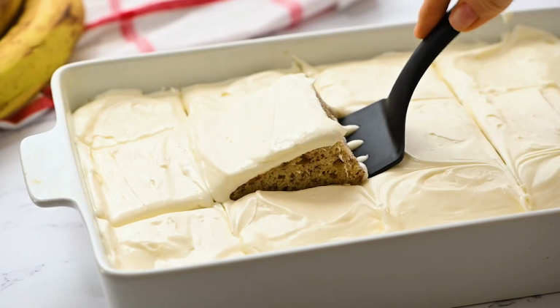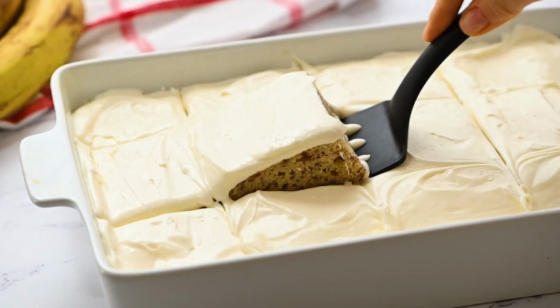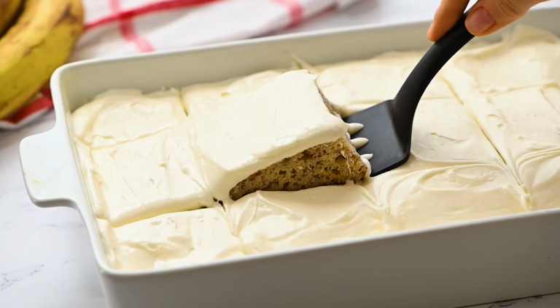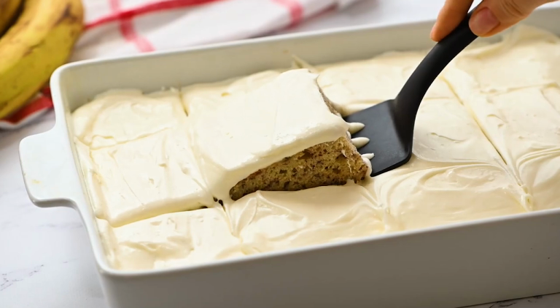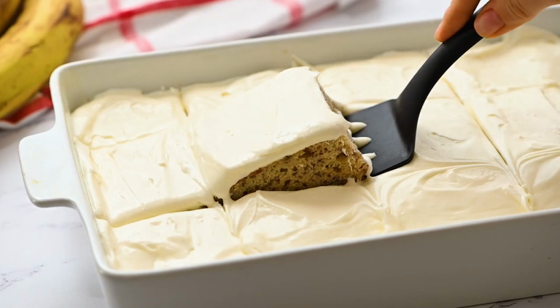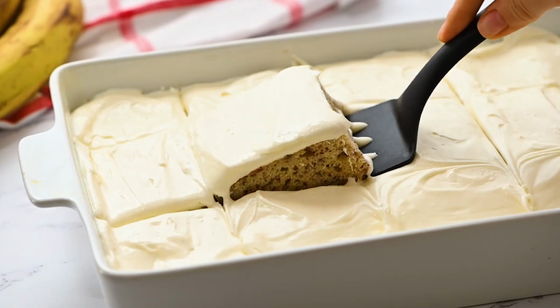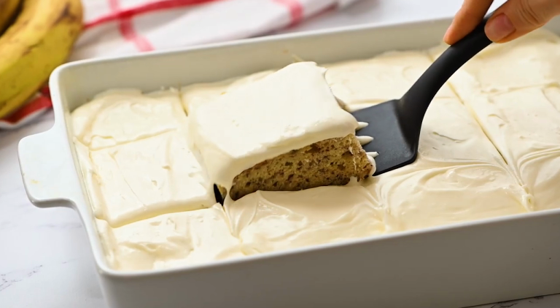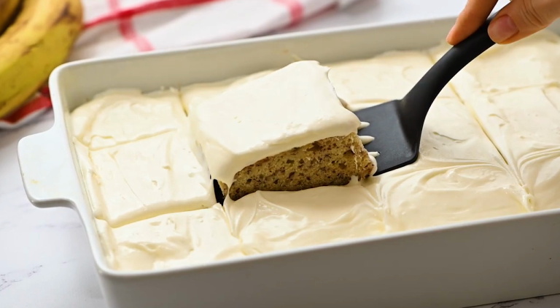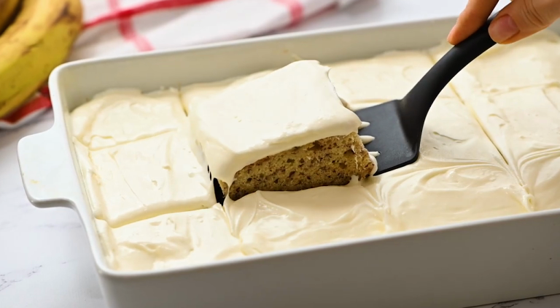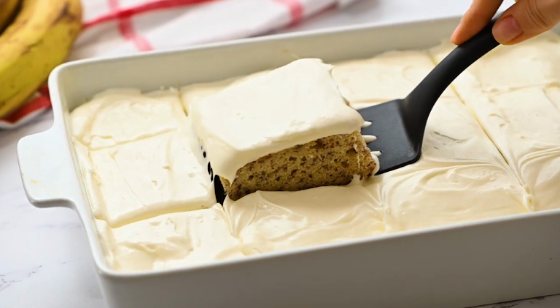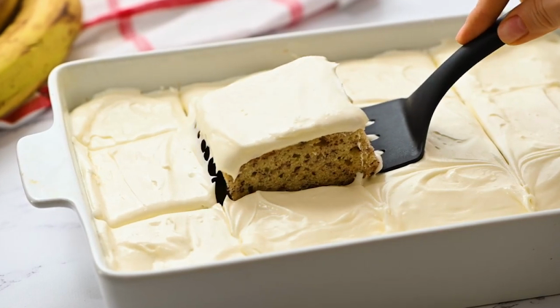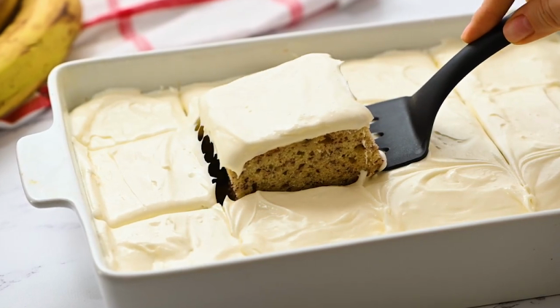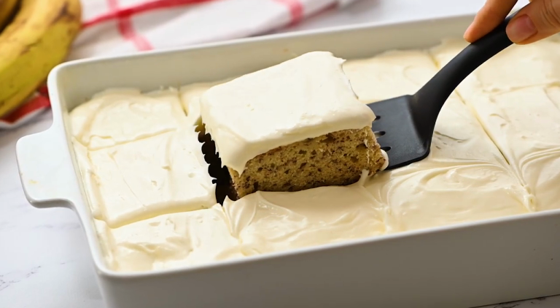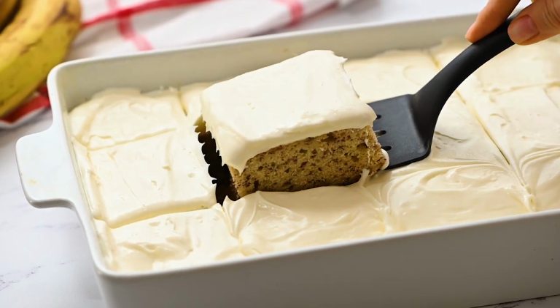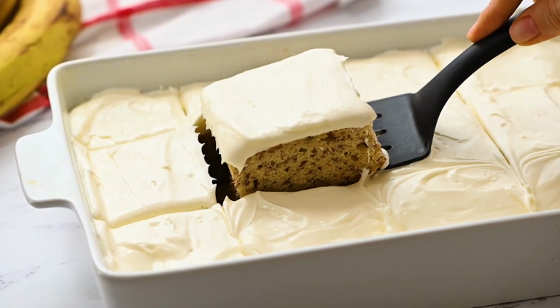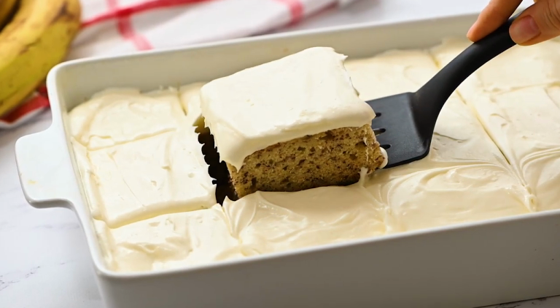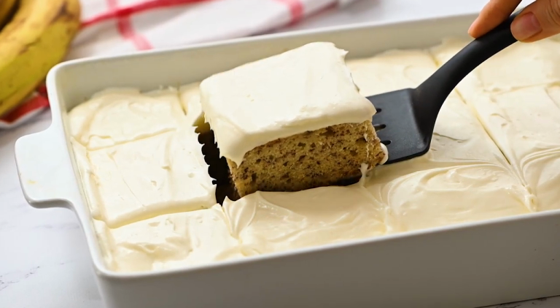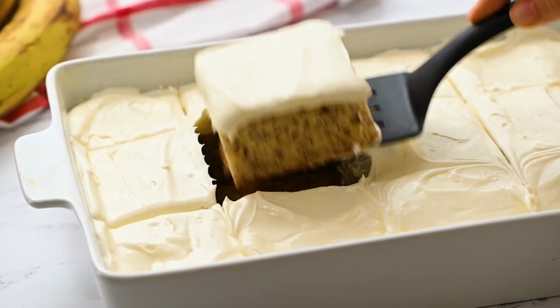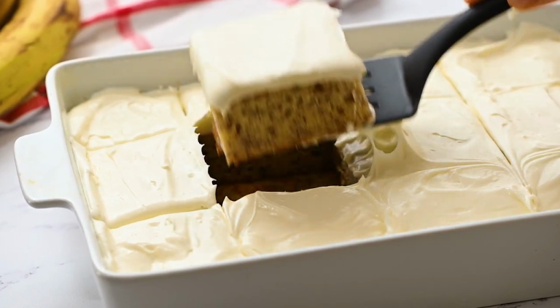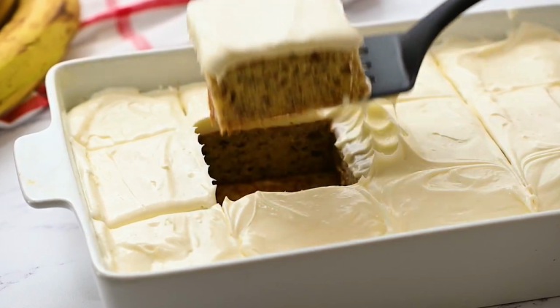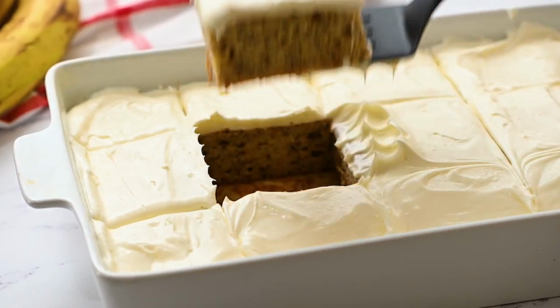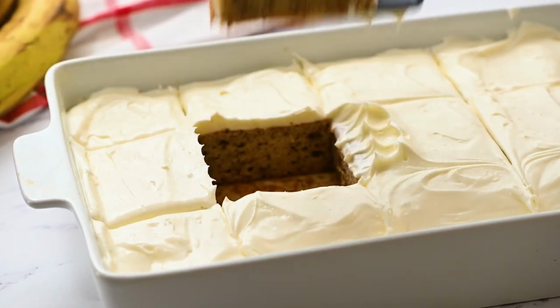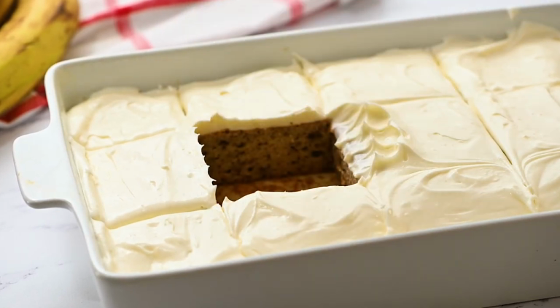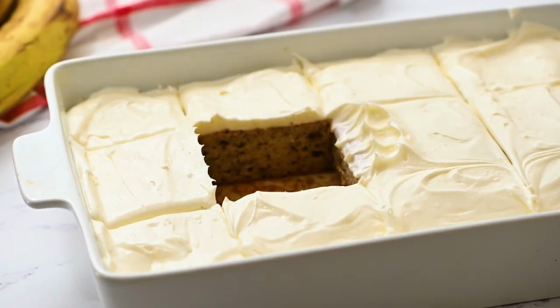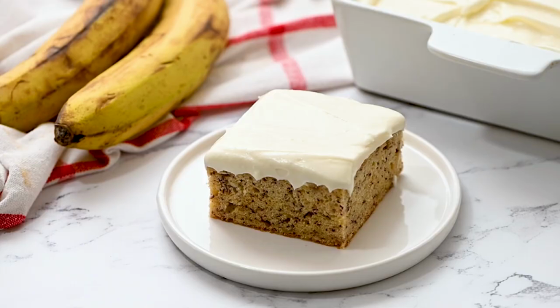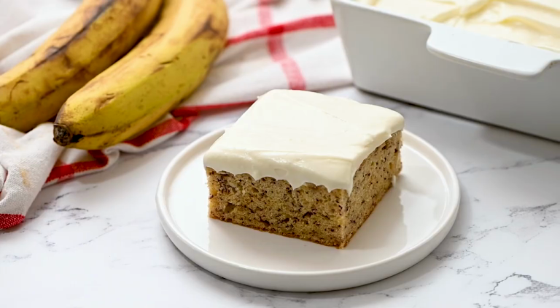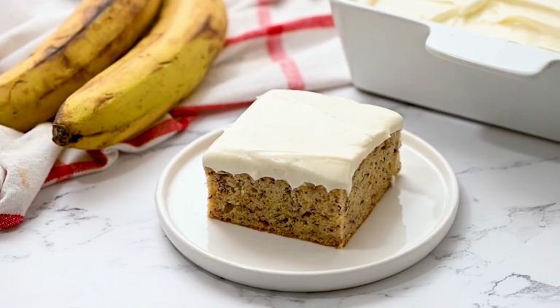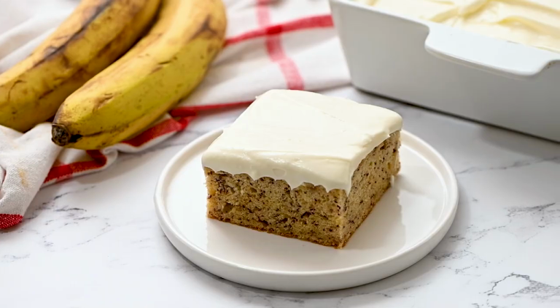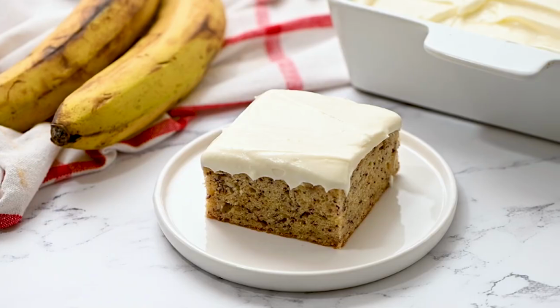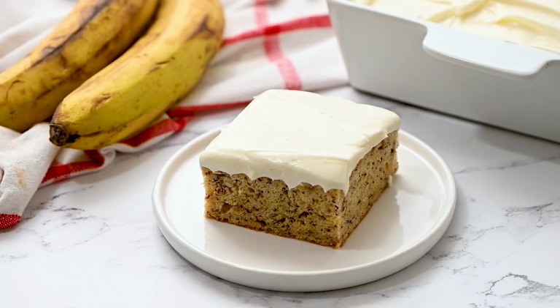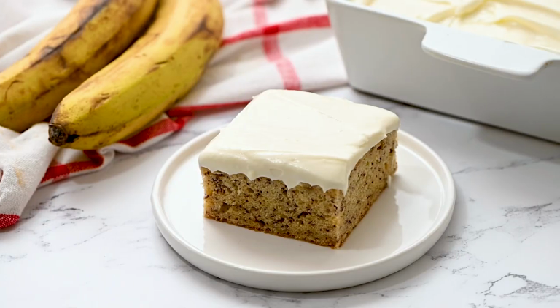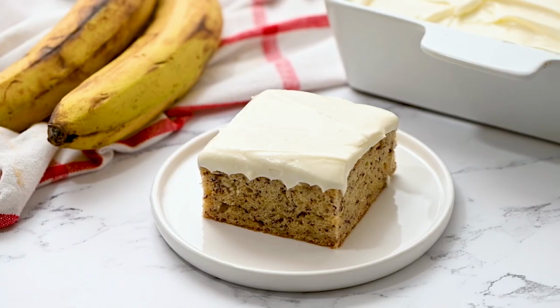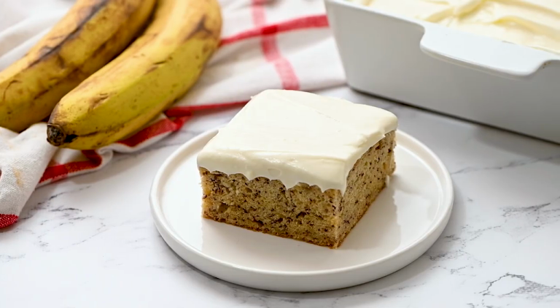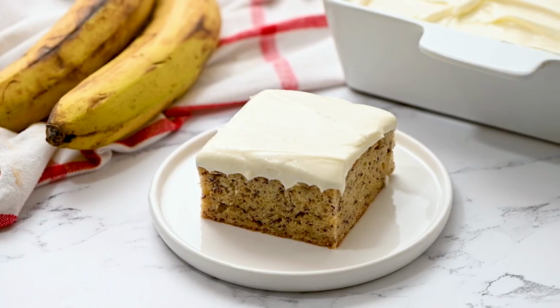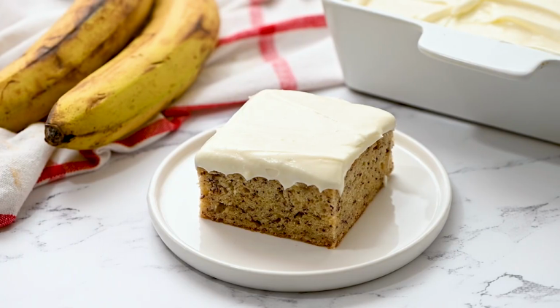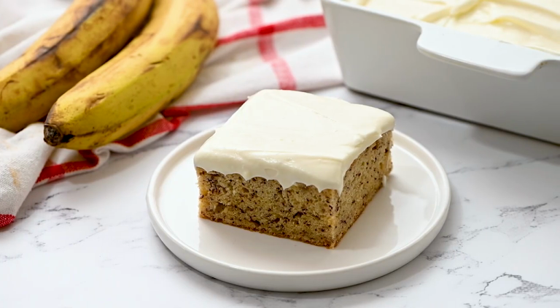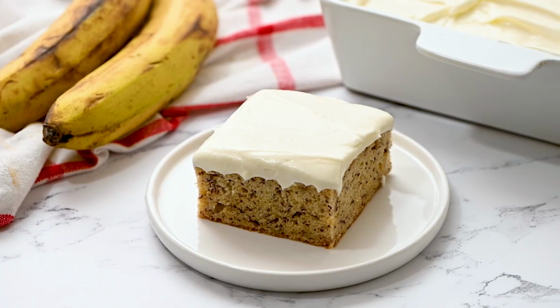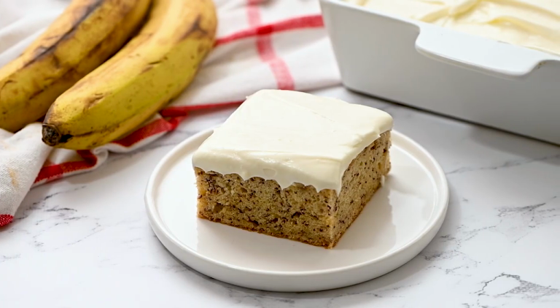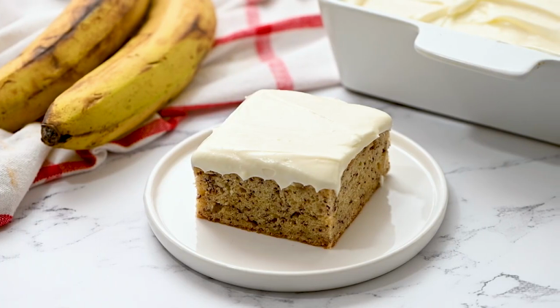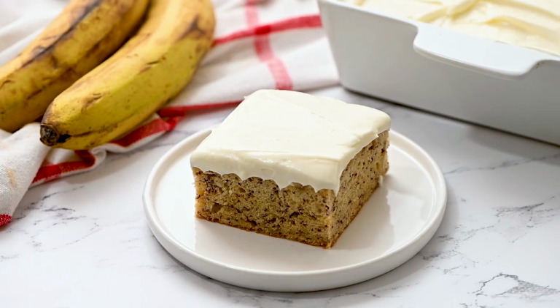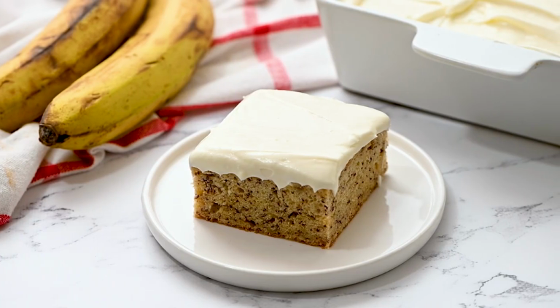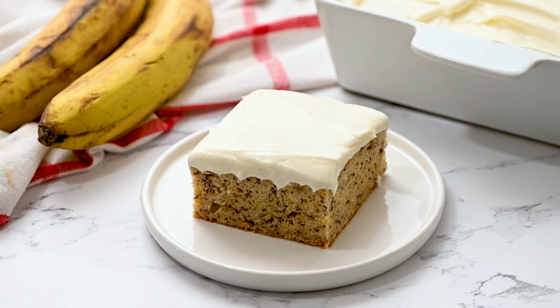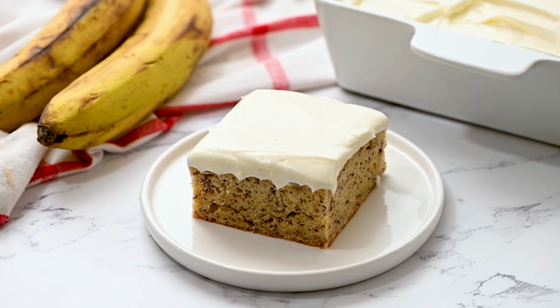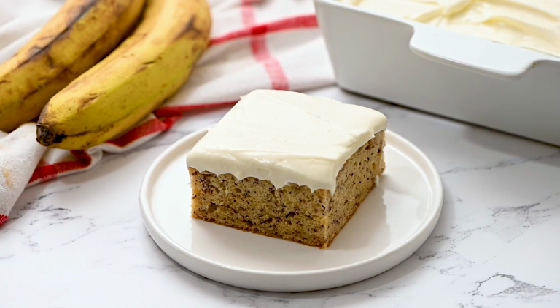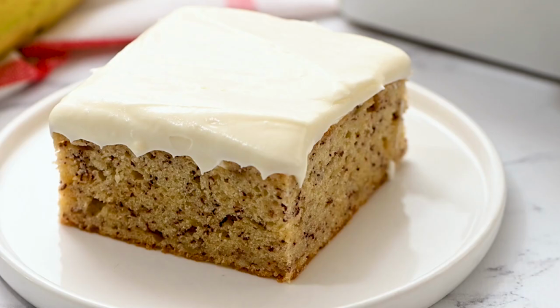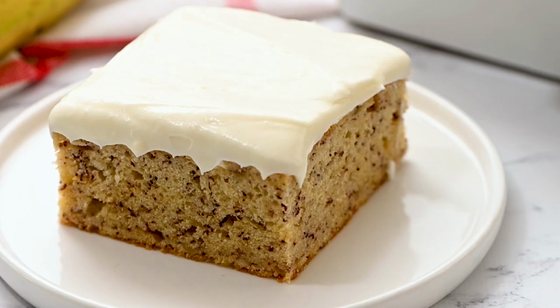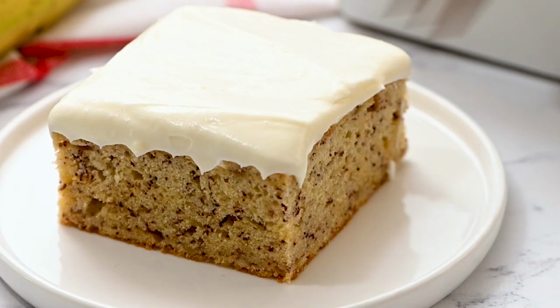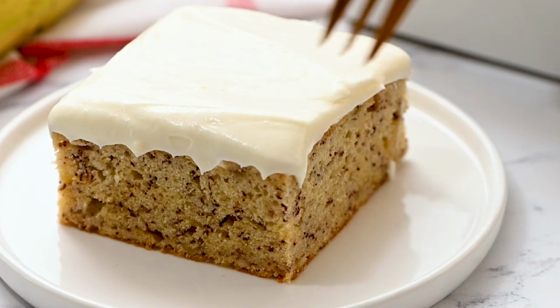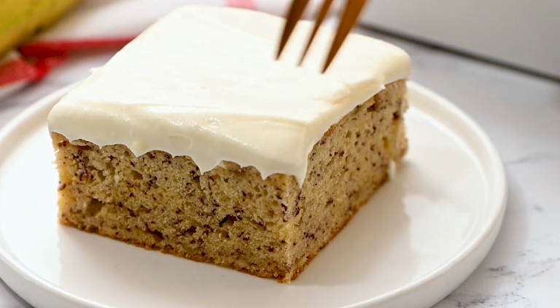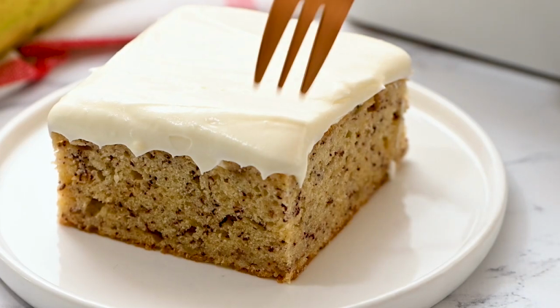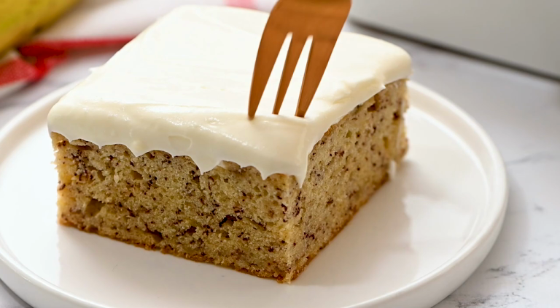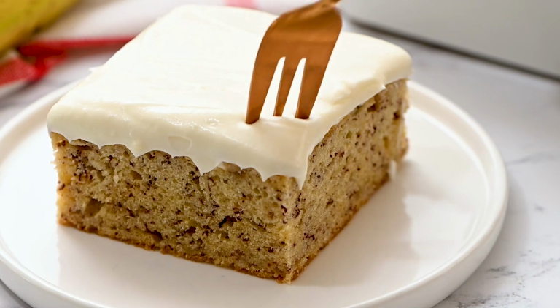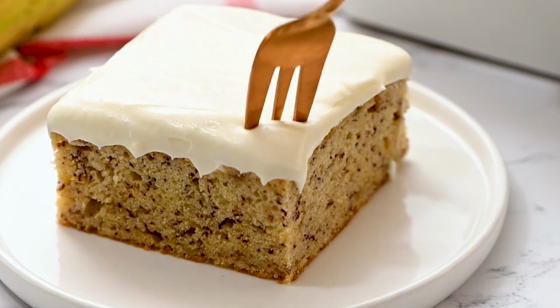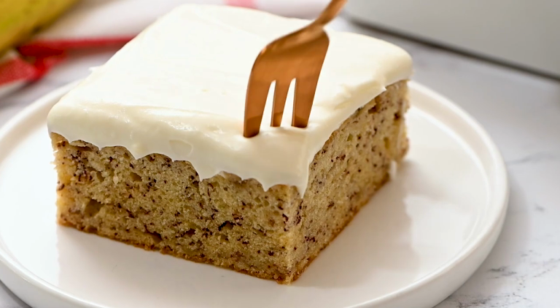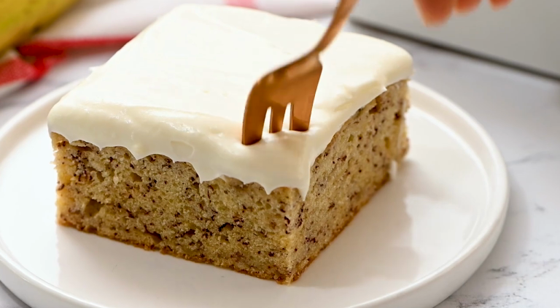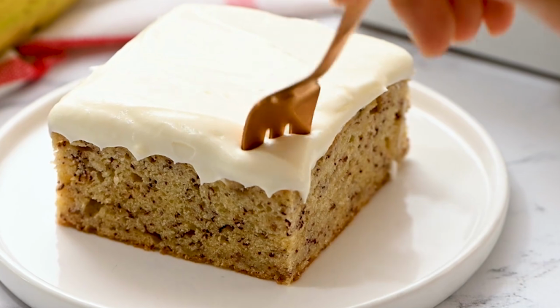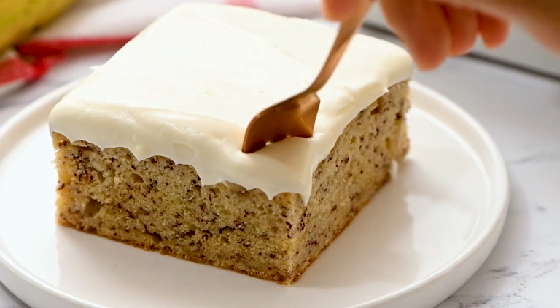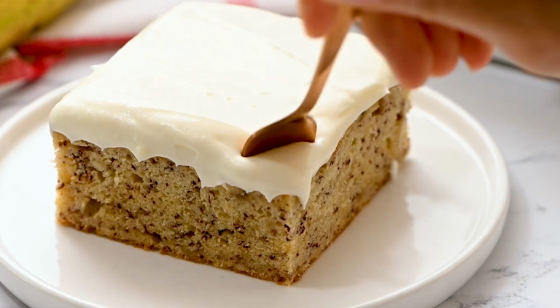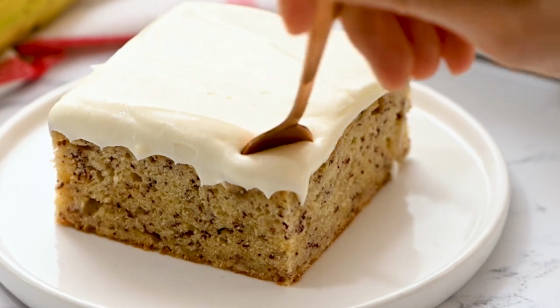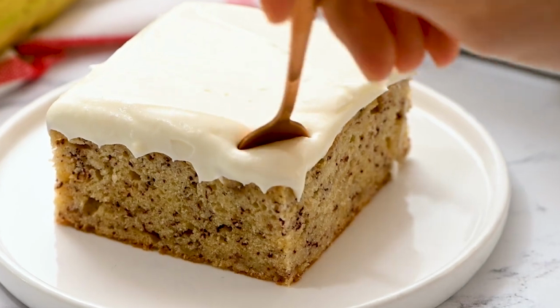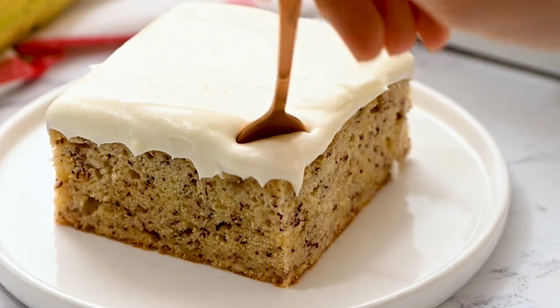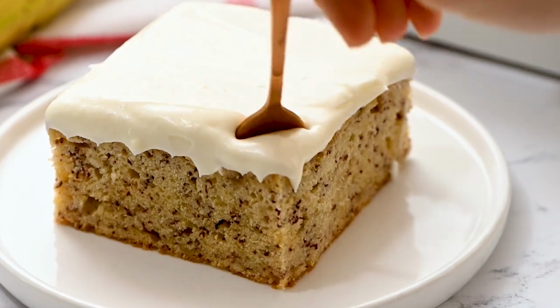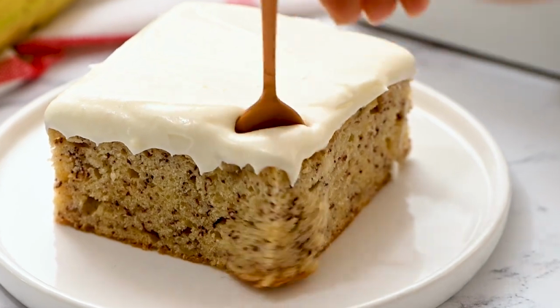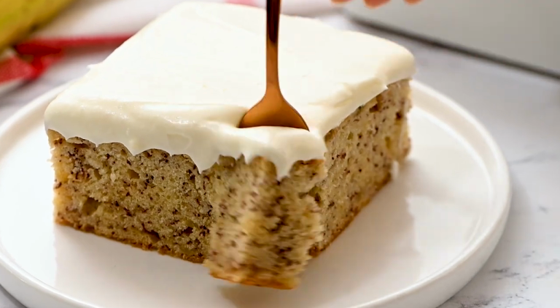Soft, light, and full of banana flavor, this sour cream banana cake is the best cake recipe ever.